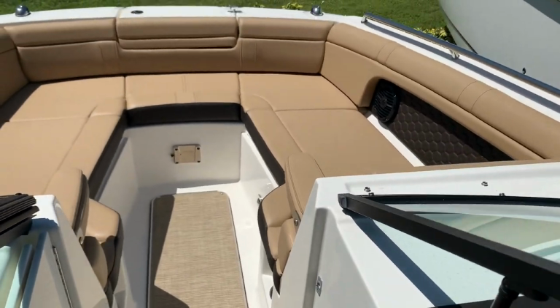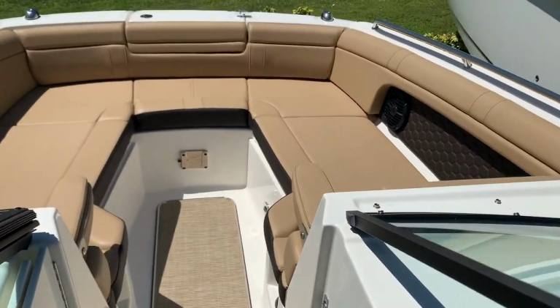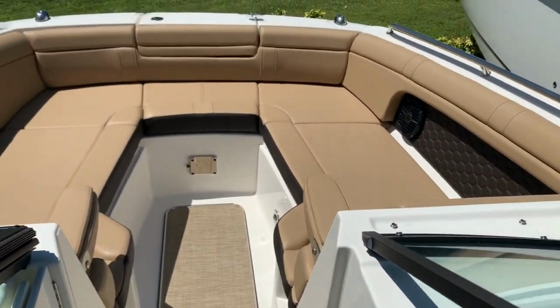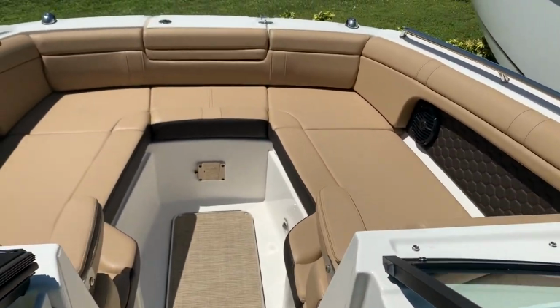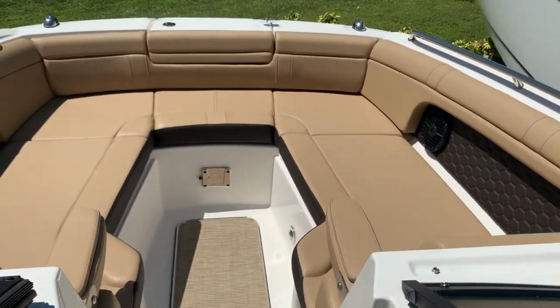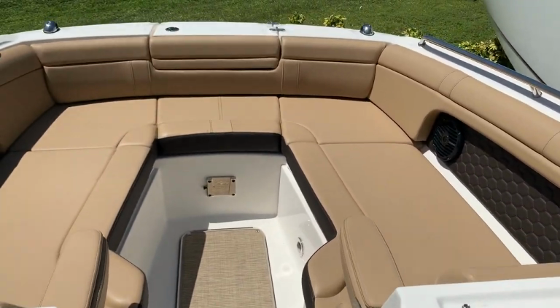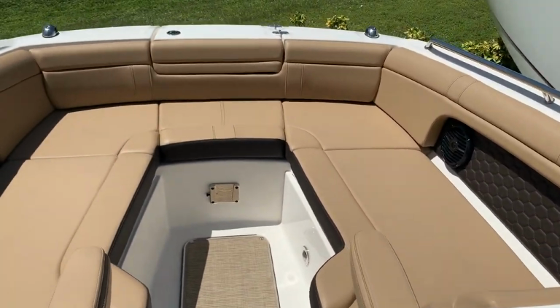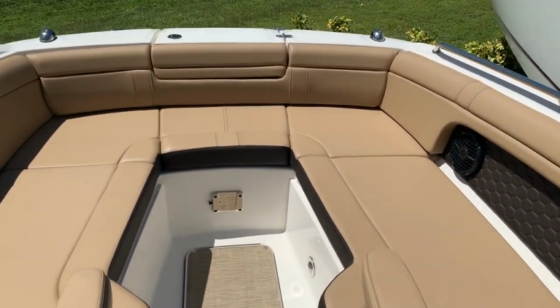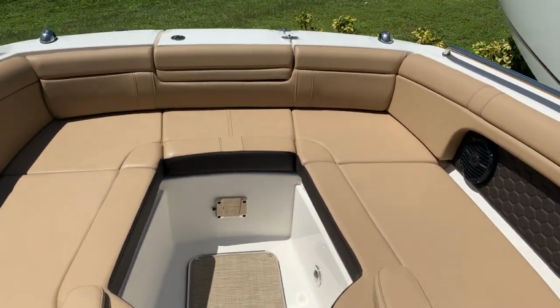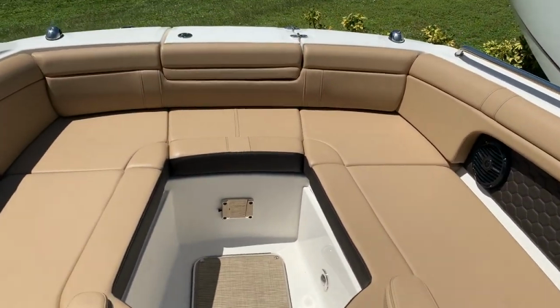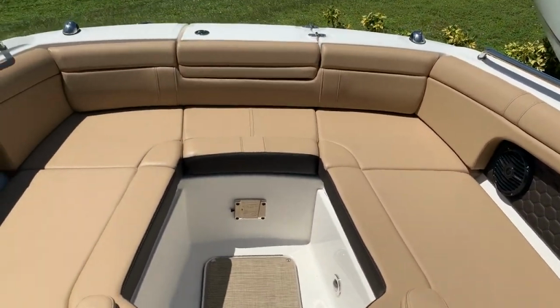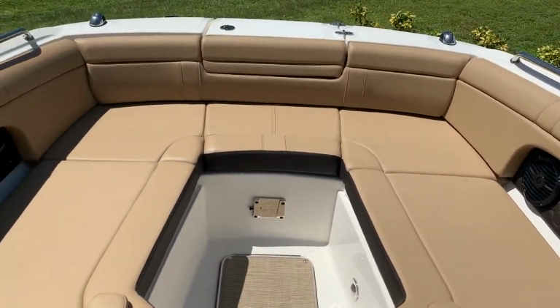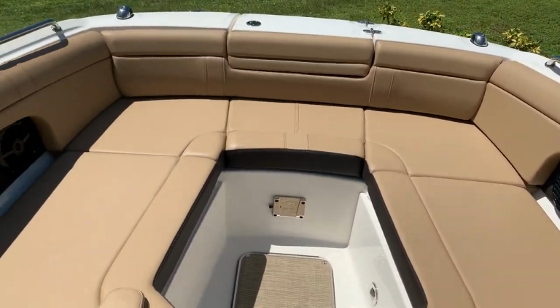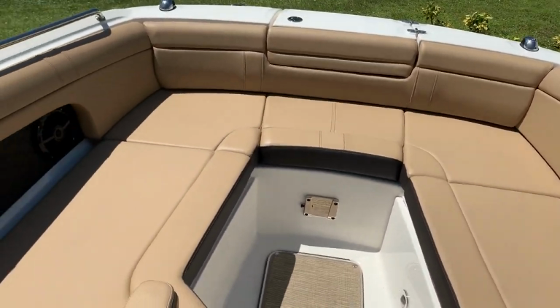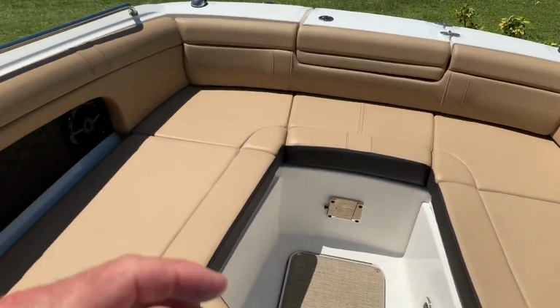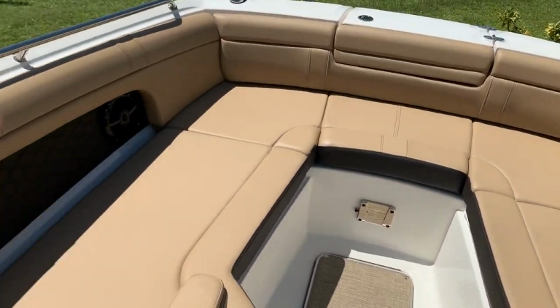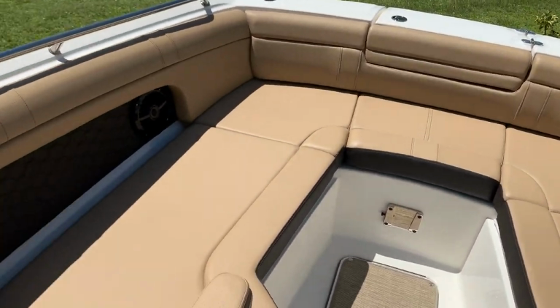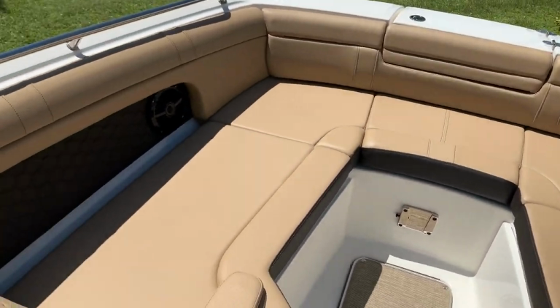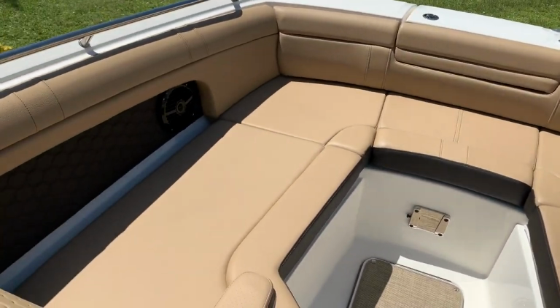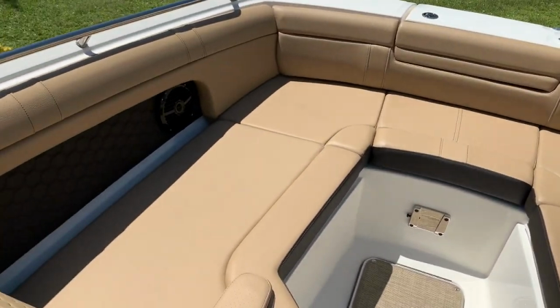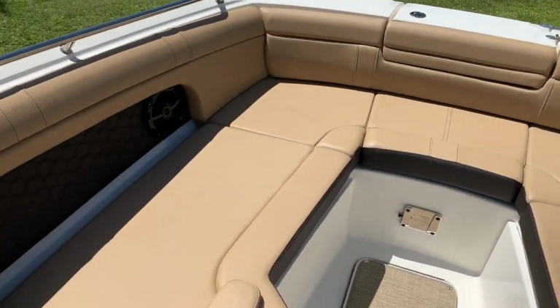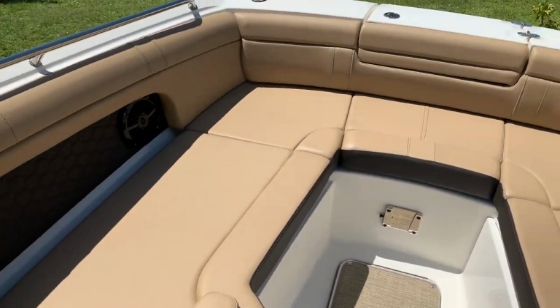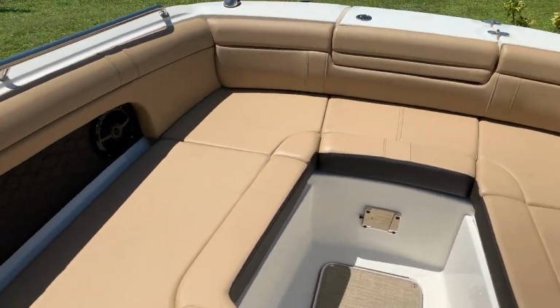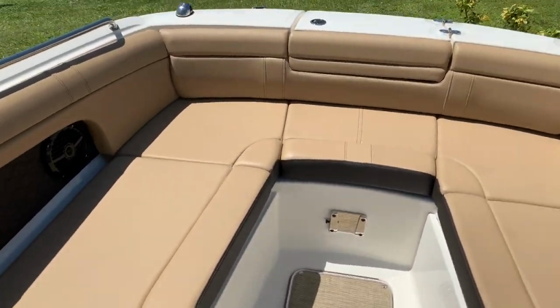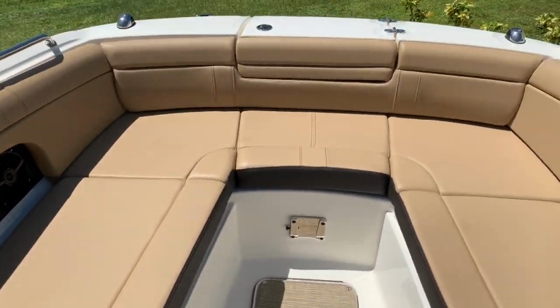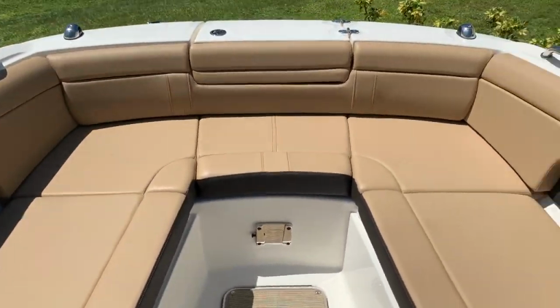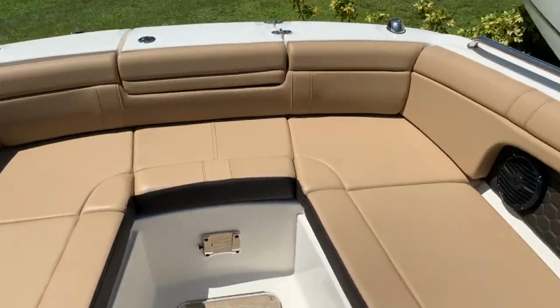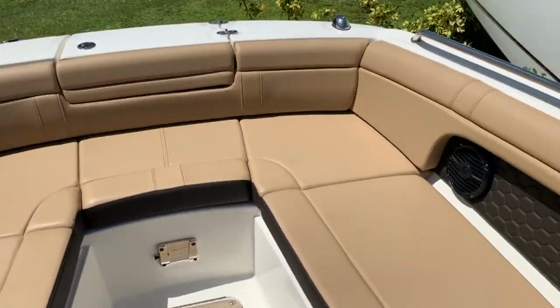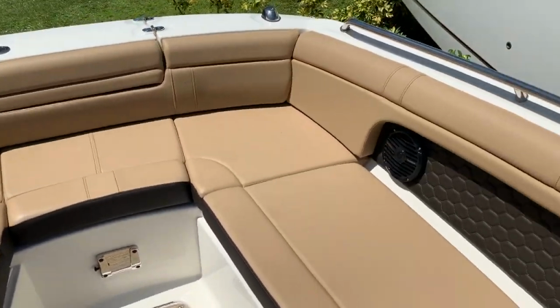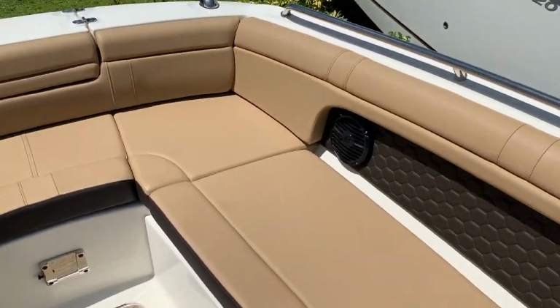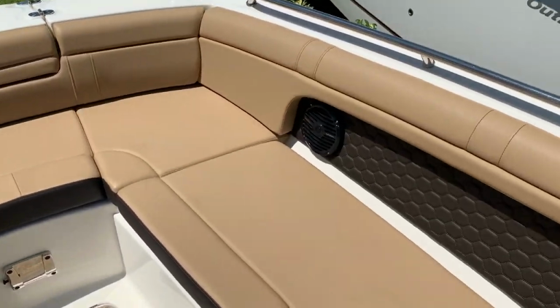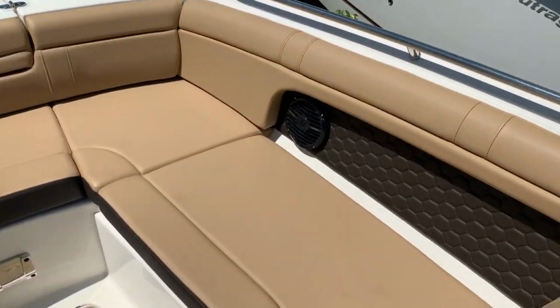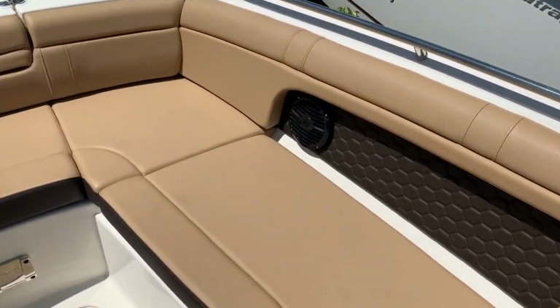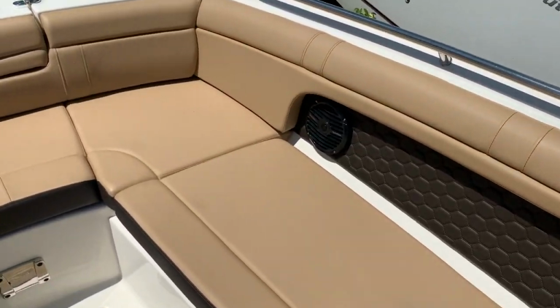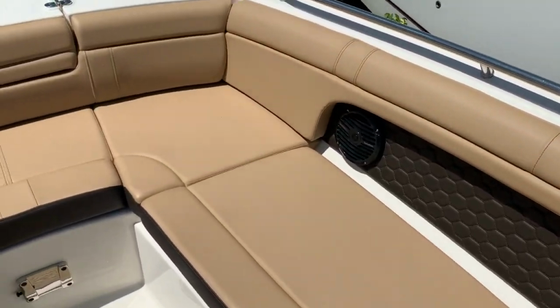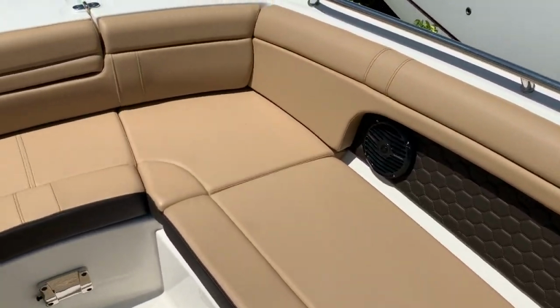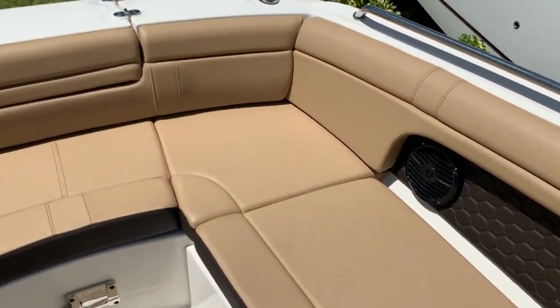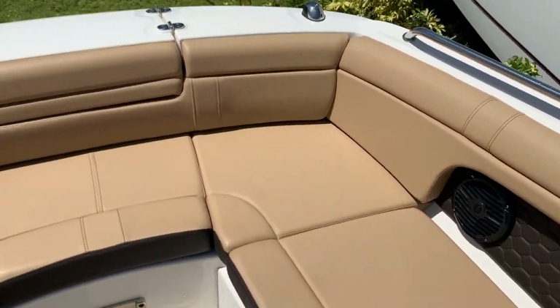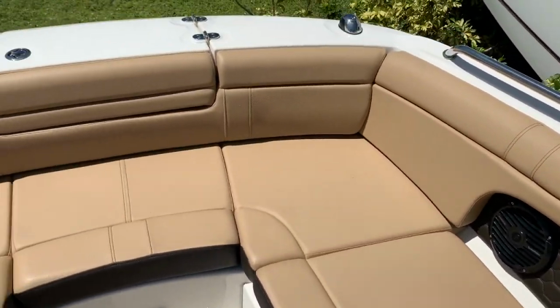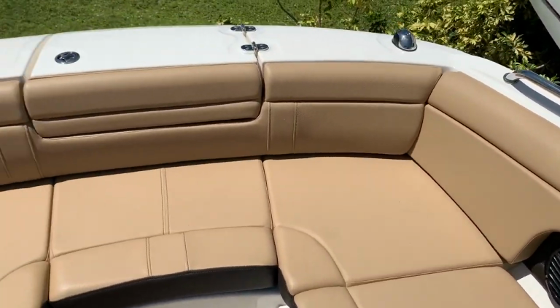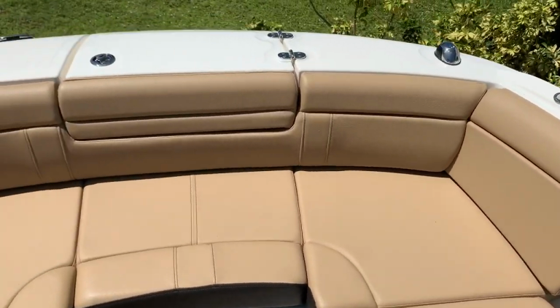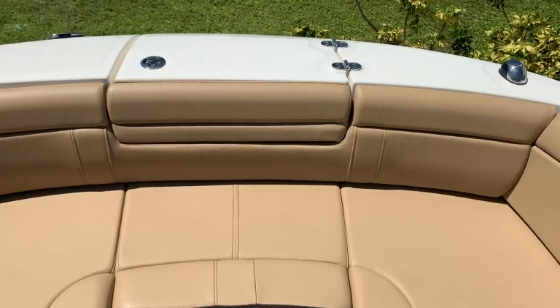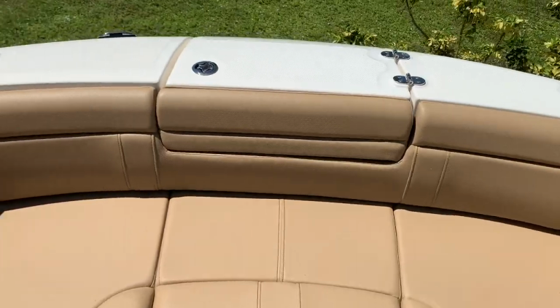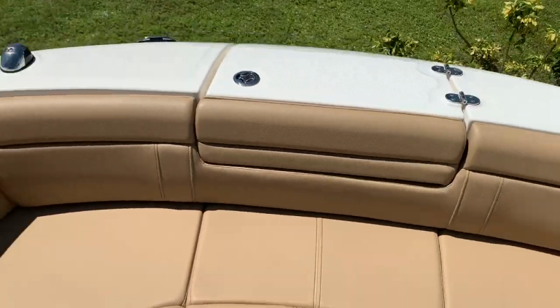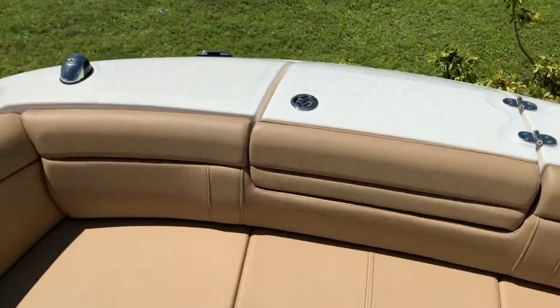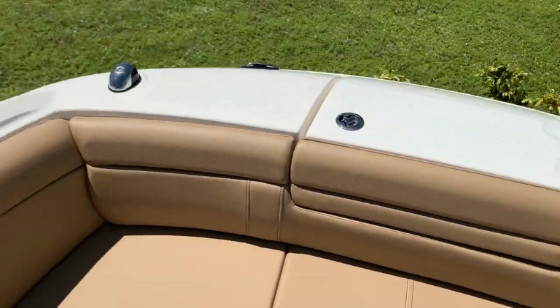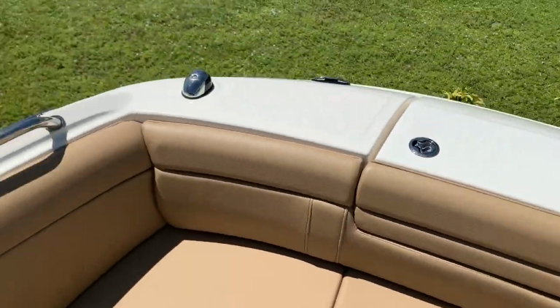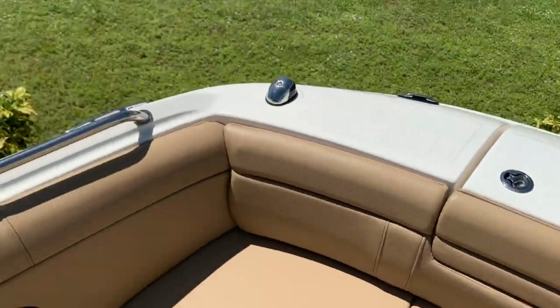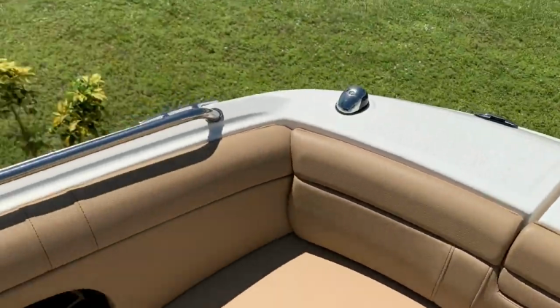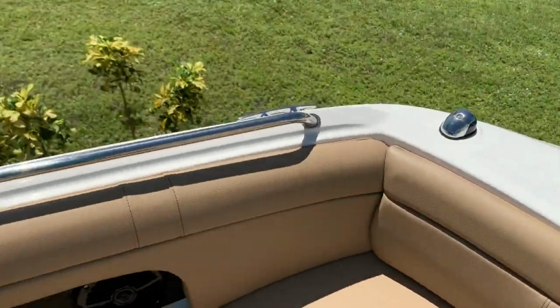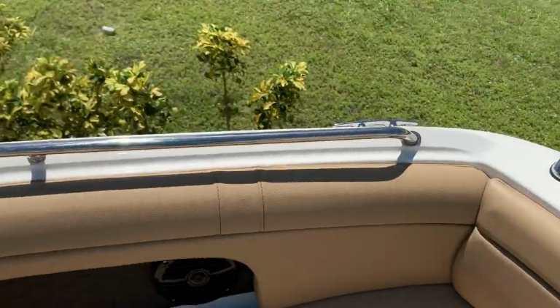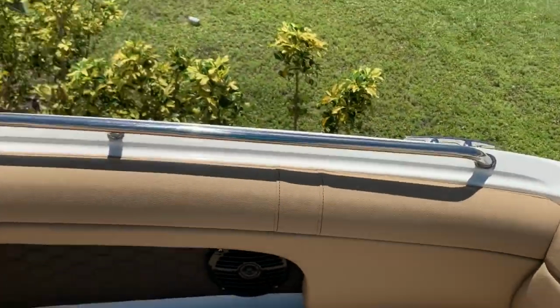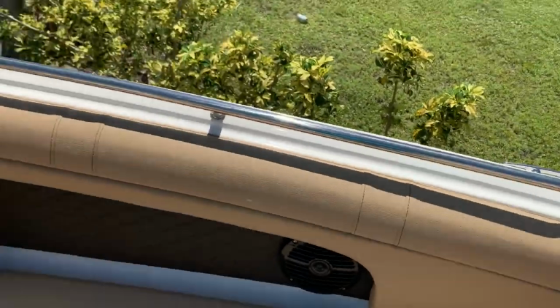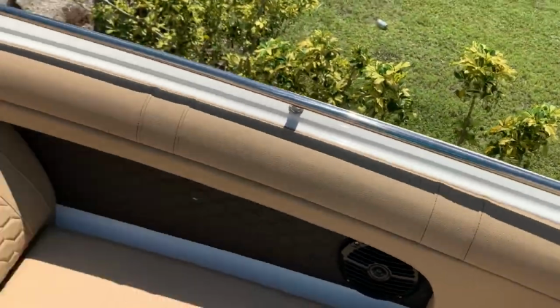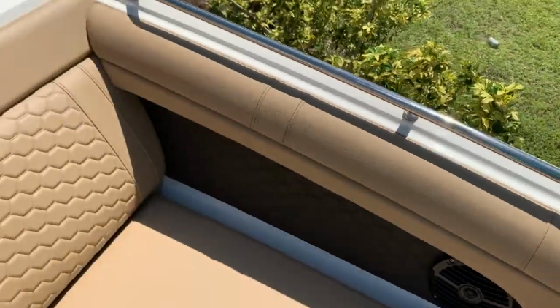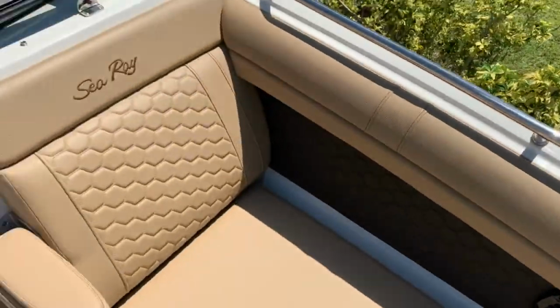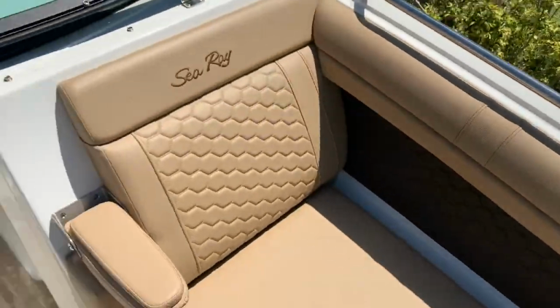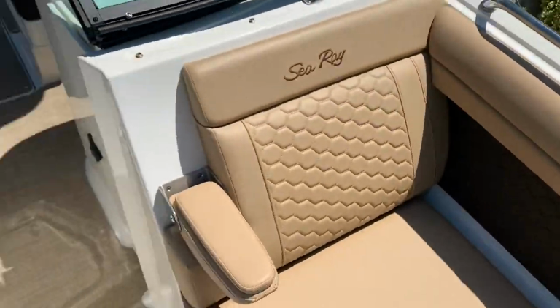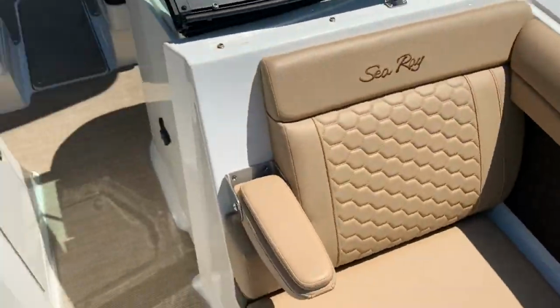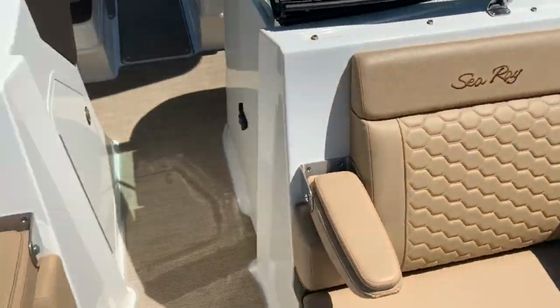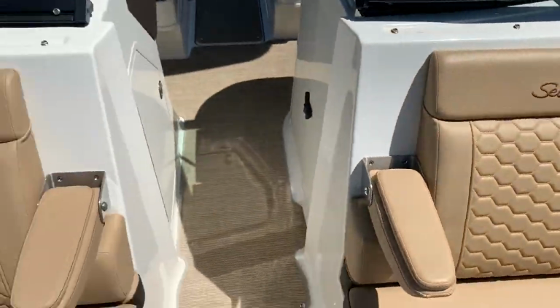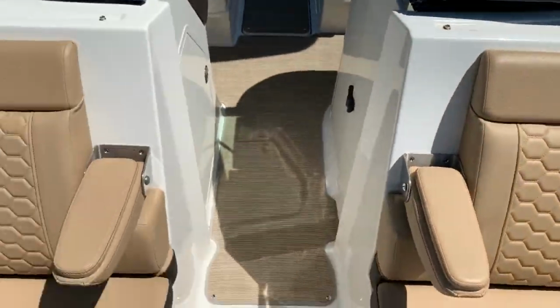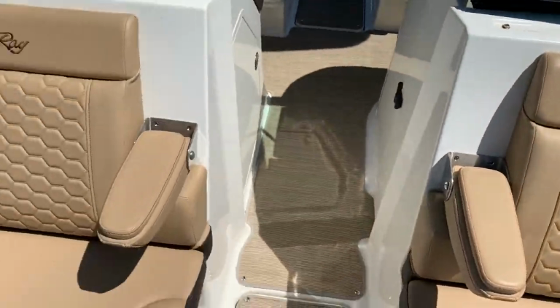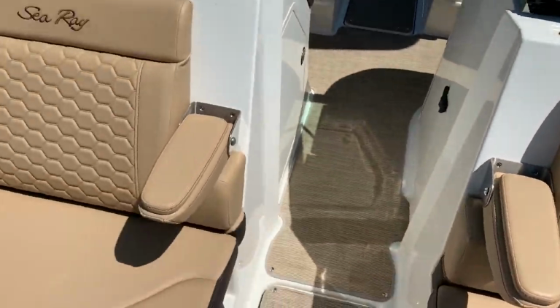Plenty of room in the front of the boat. They actually square the bow off here, which gives you quite a bit more seating. Tons of storage in the floor as well.